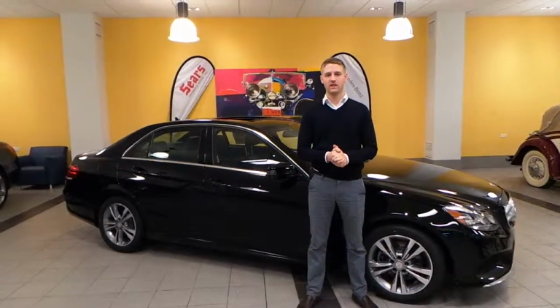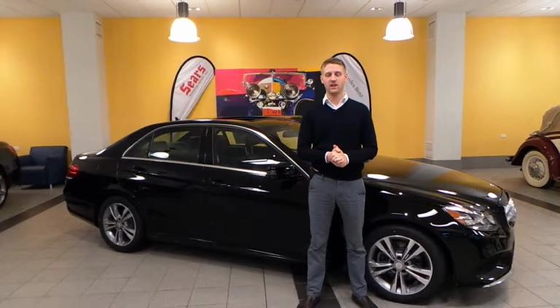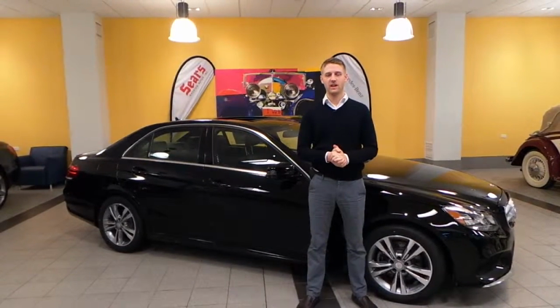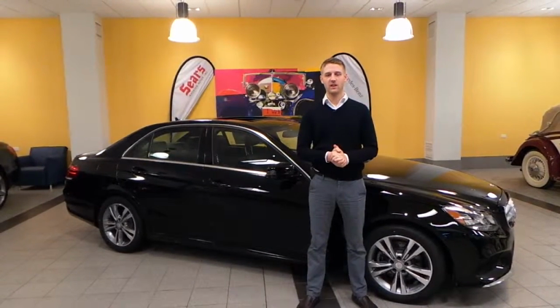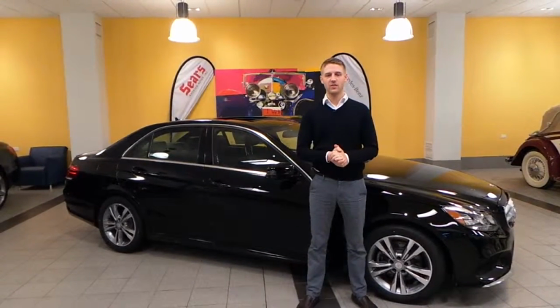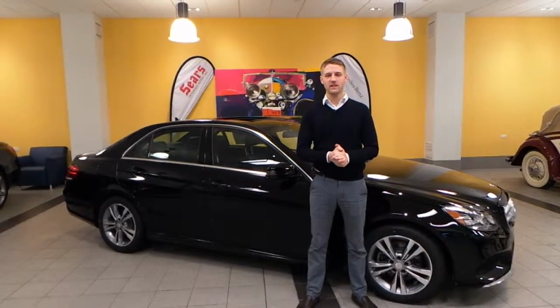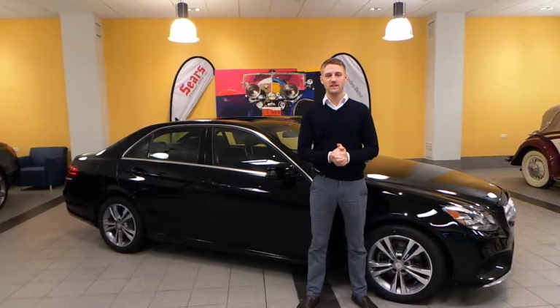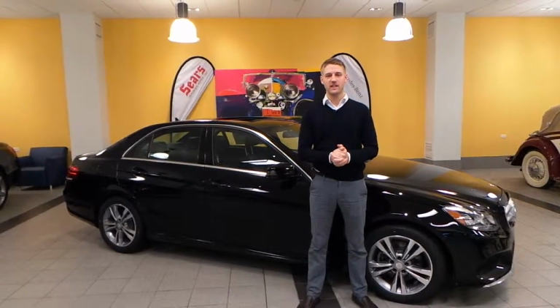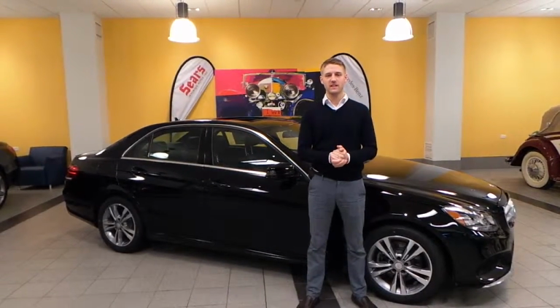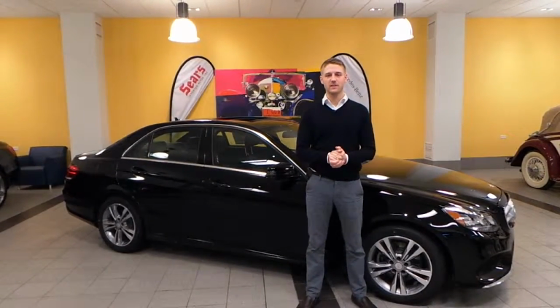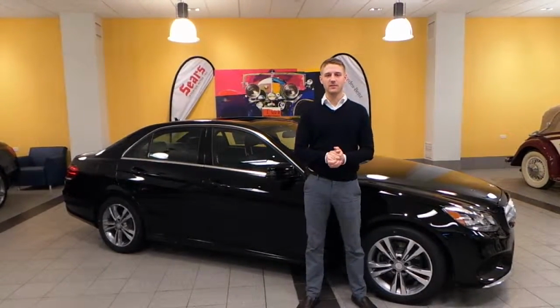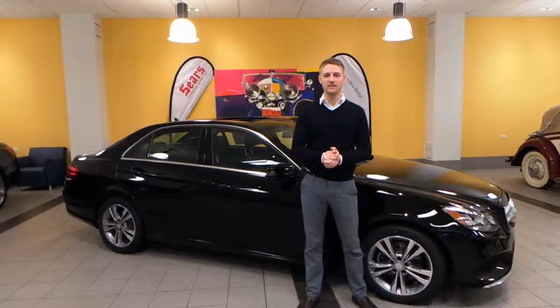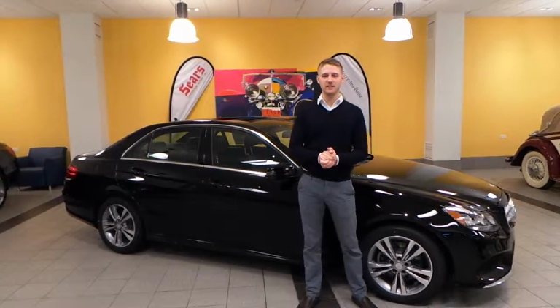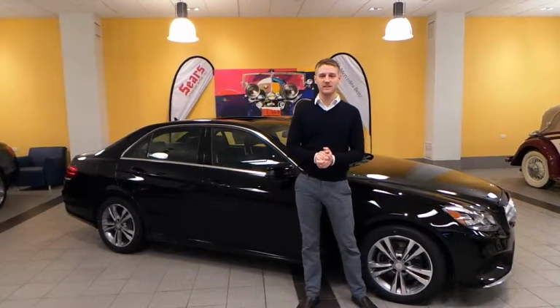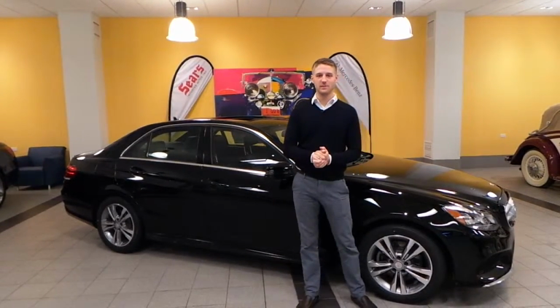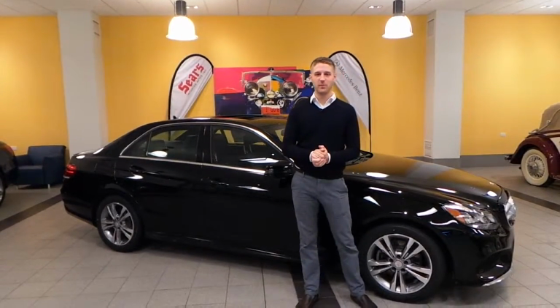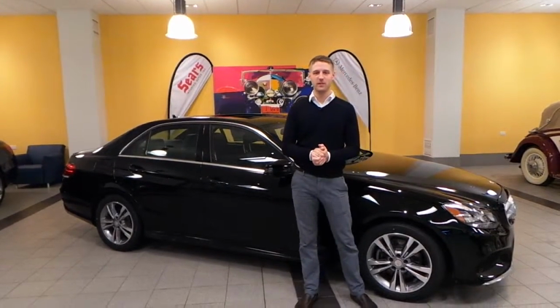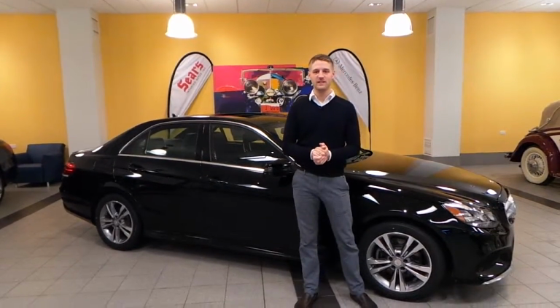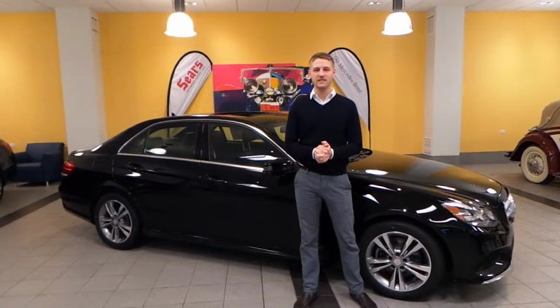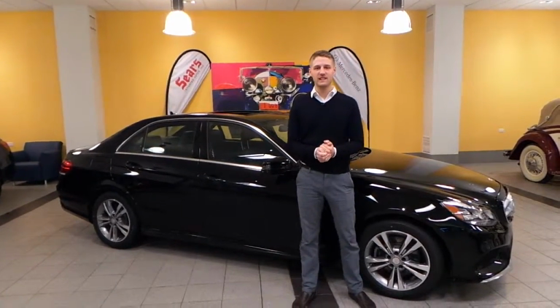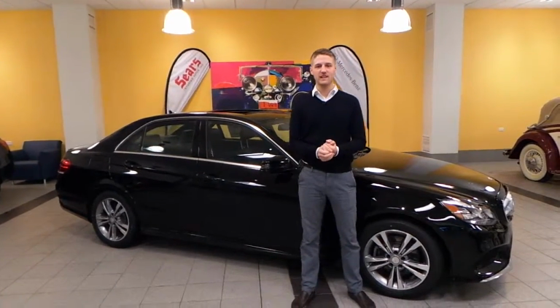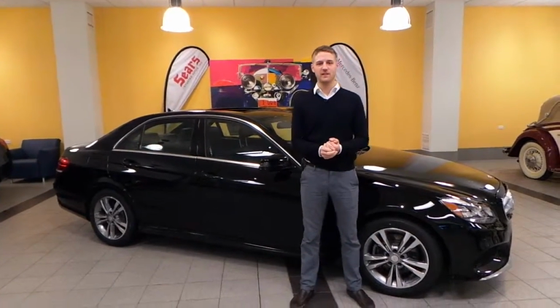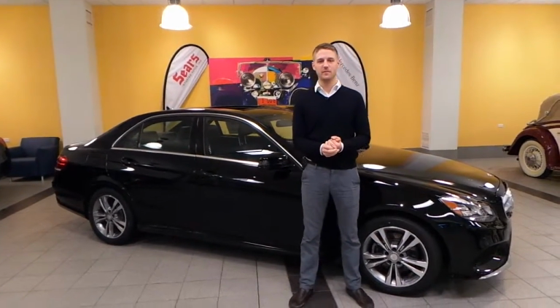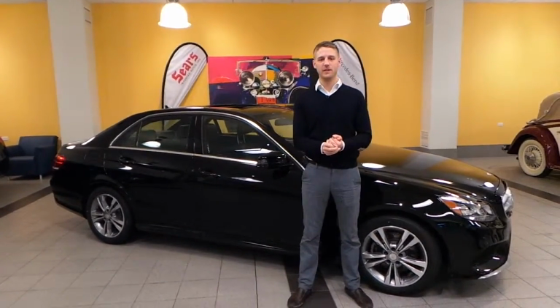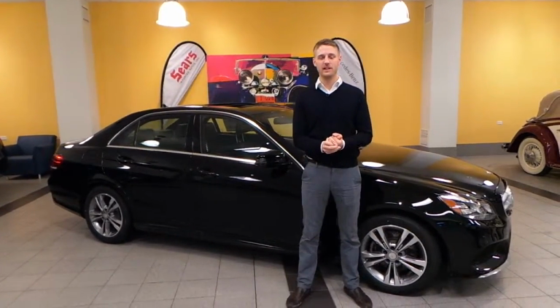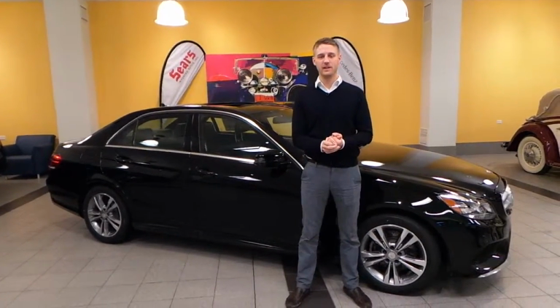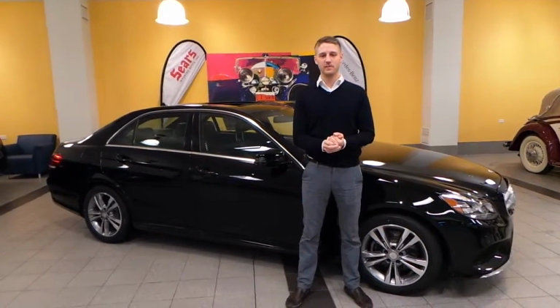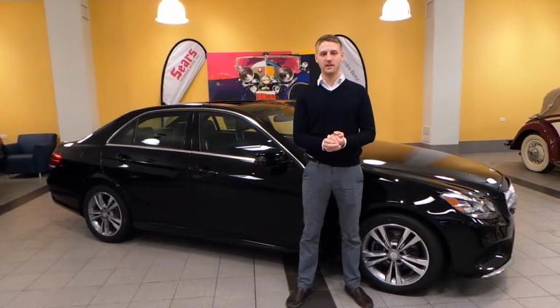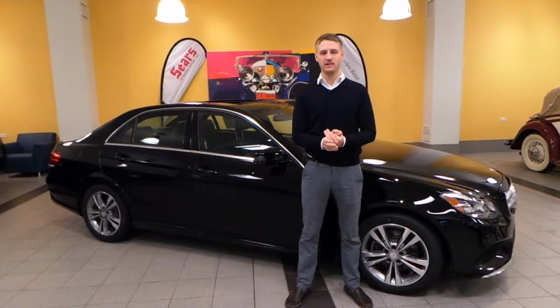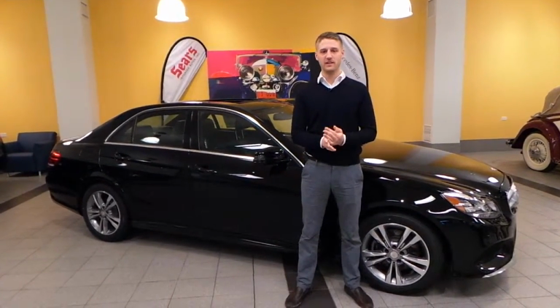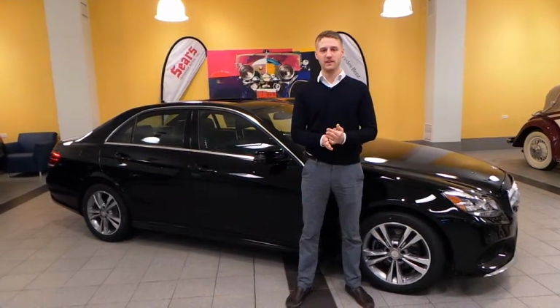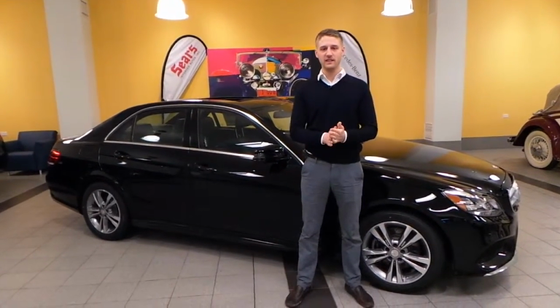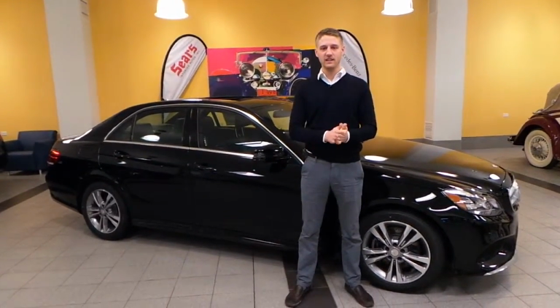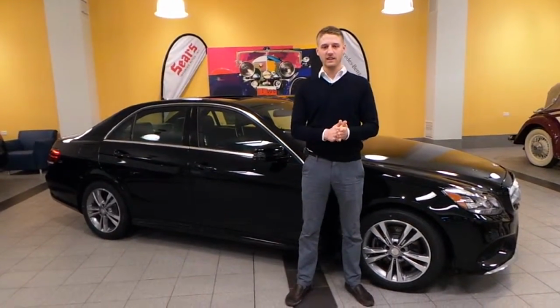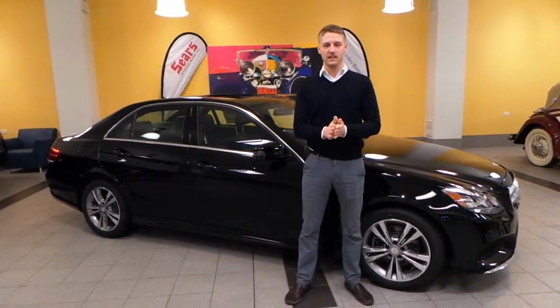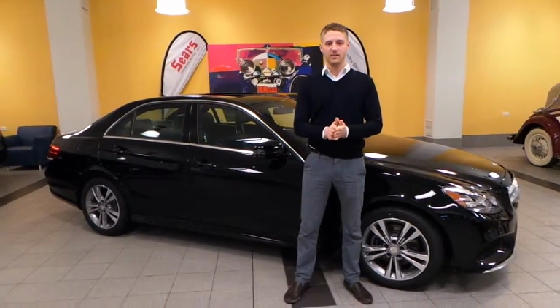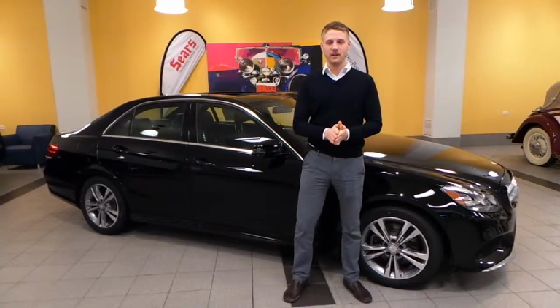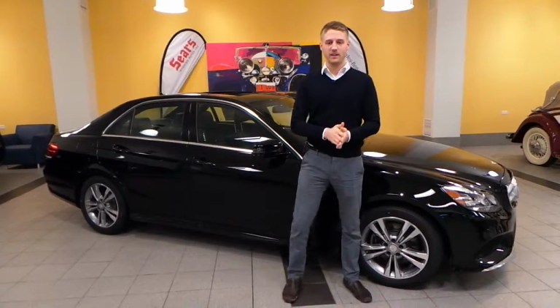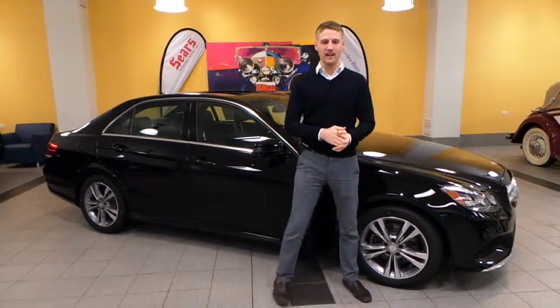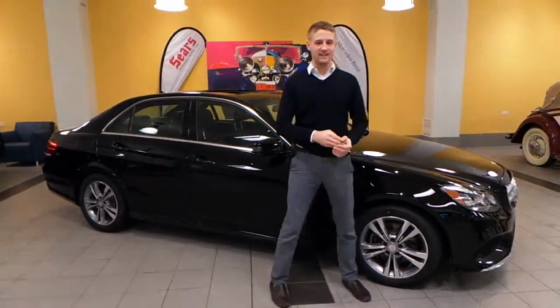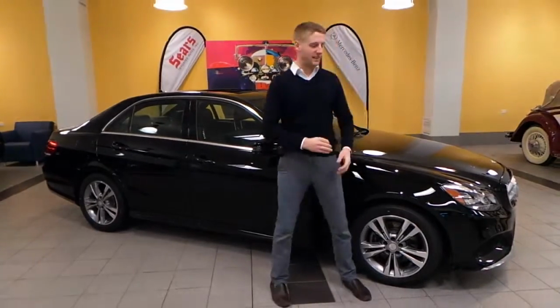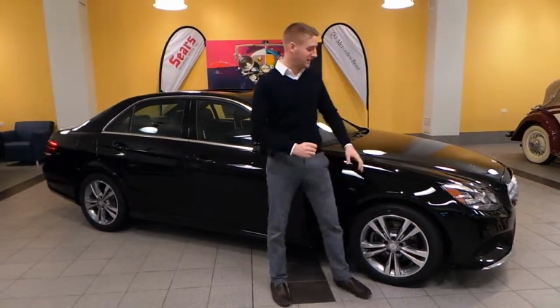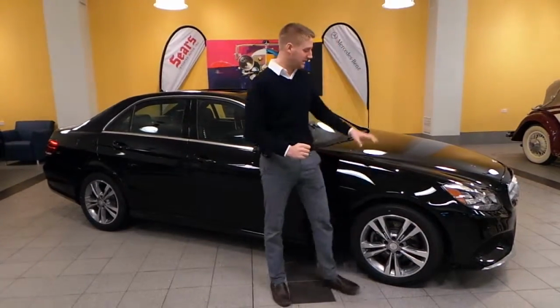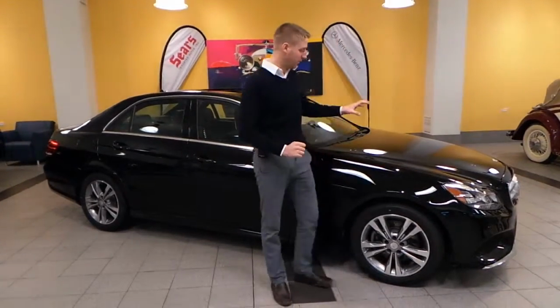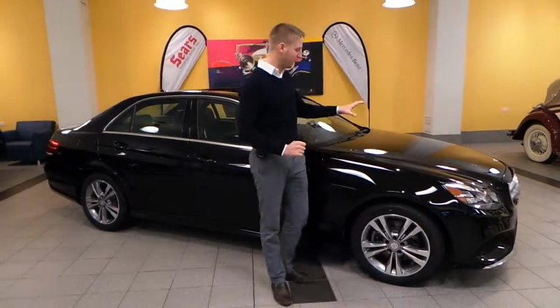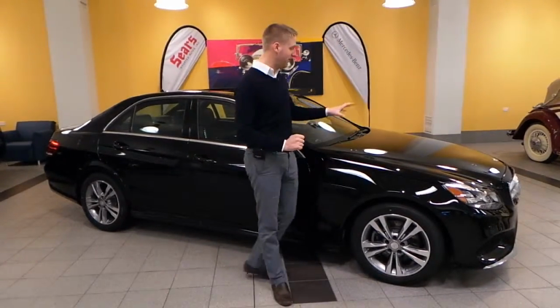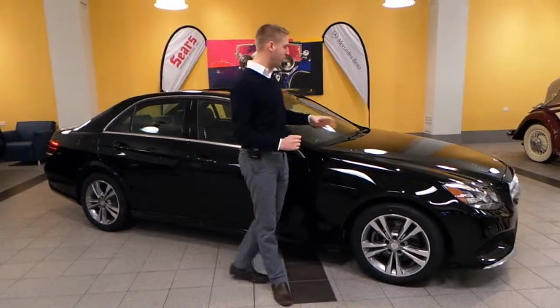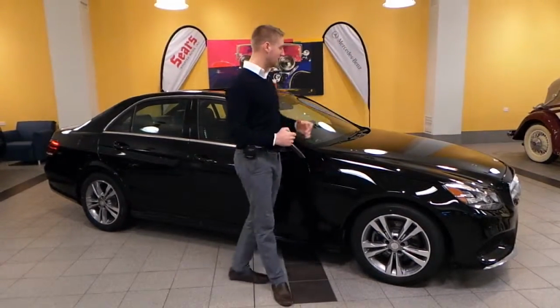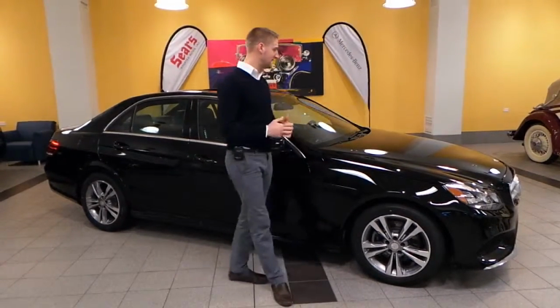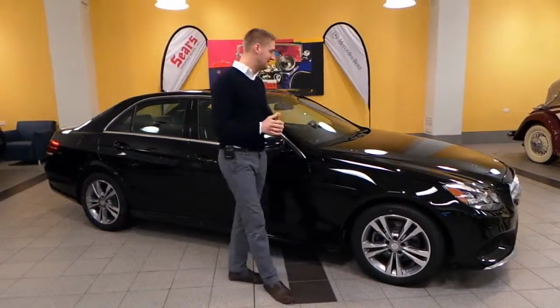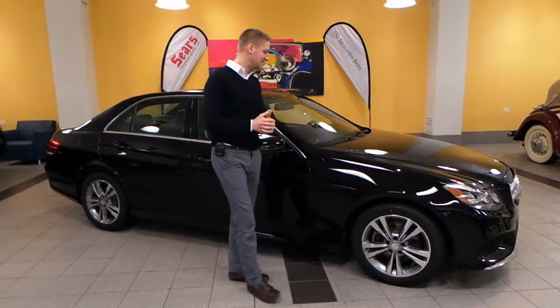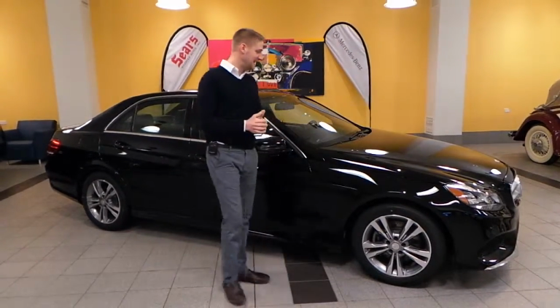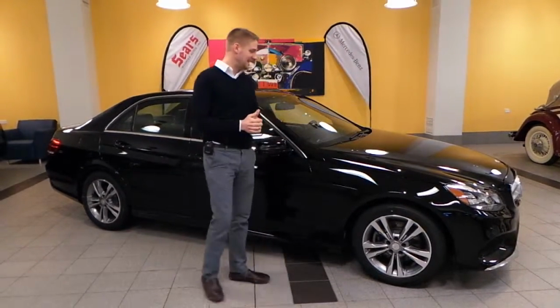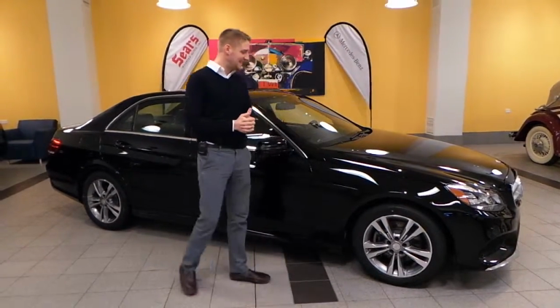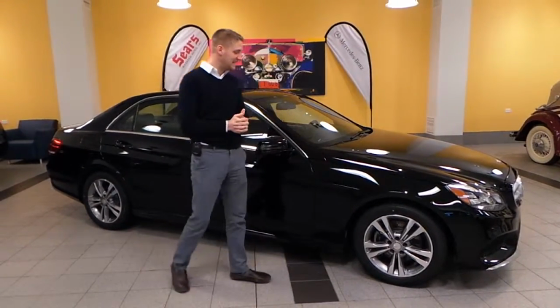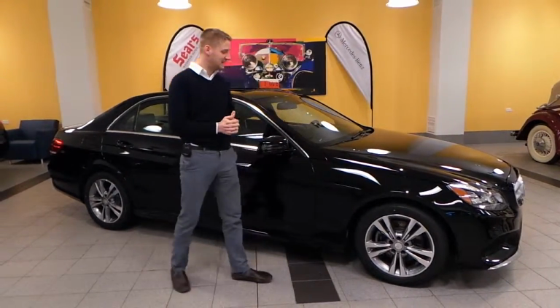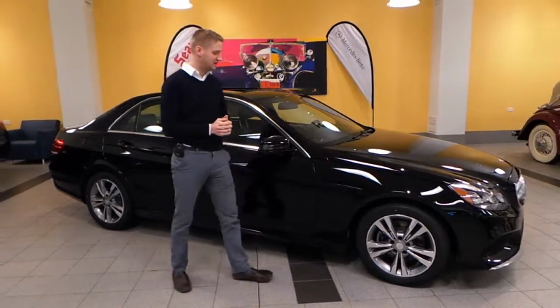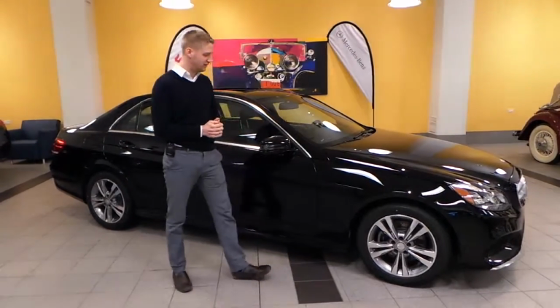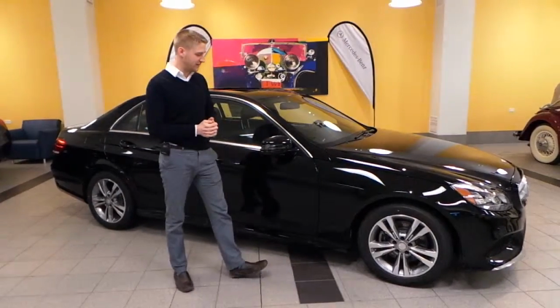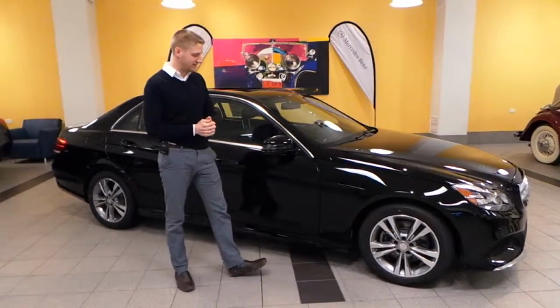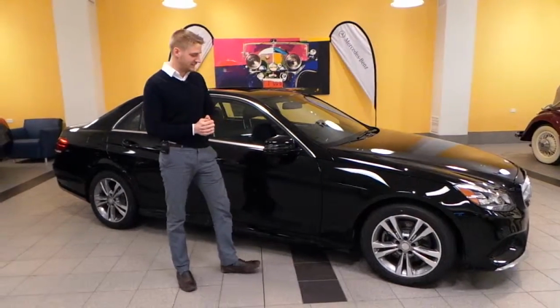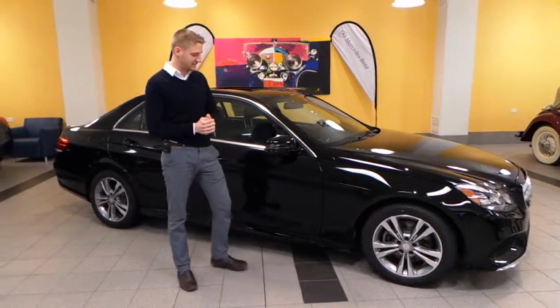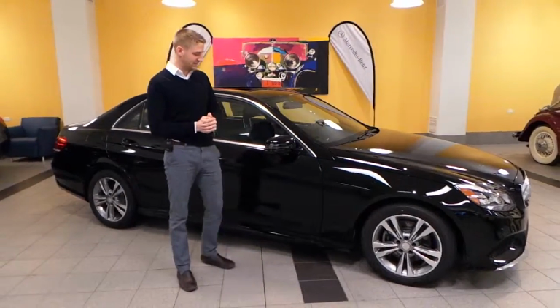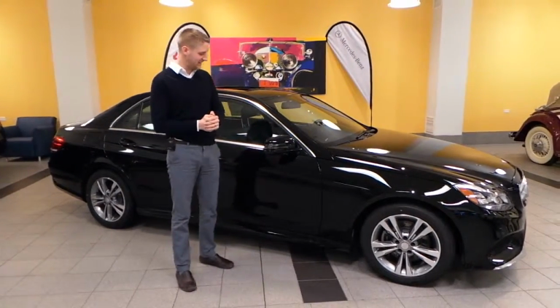Hello, this is Justin with Sears Imports here in Minnetonka, Minnesota. I'm going to look at the 2014 E250 today.